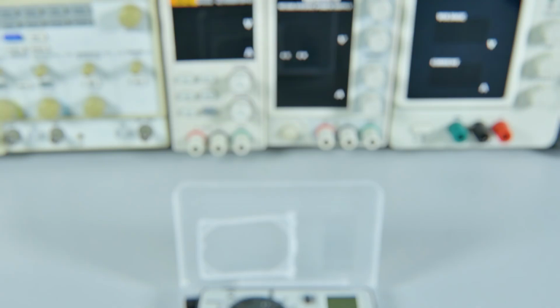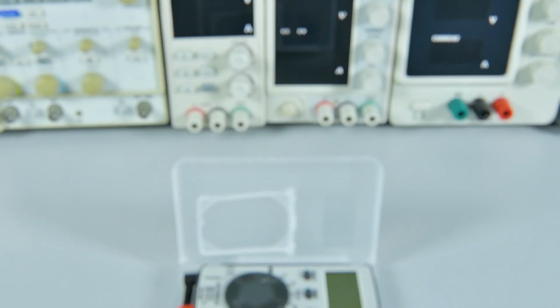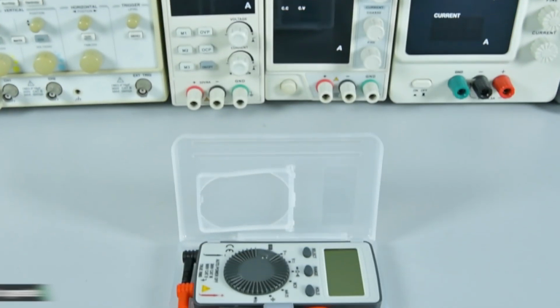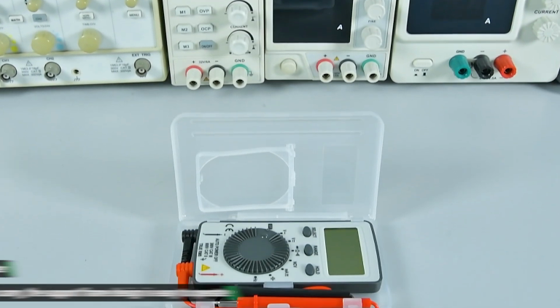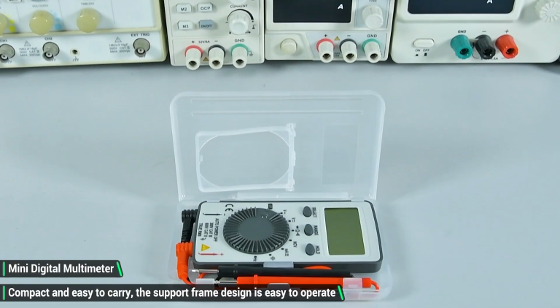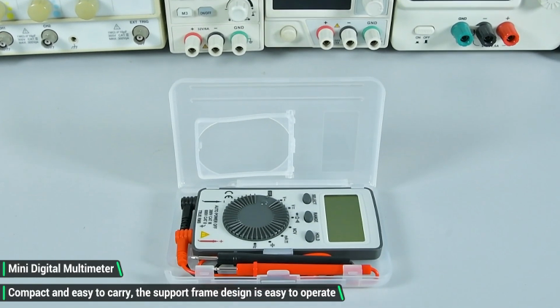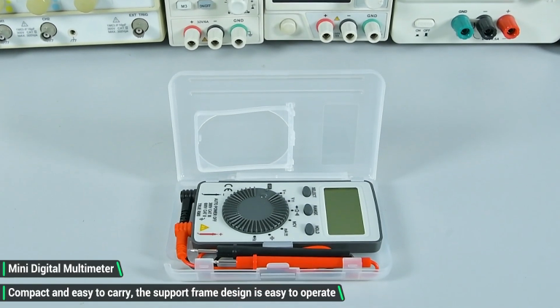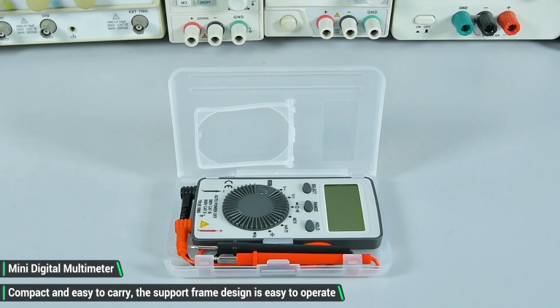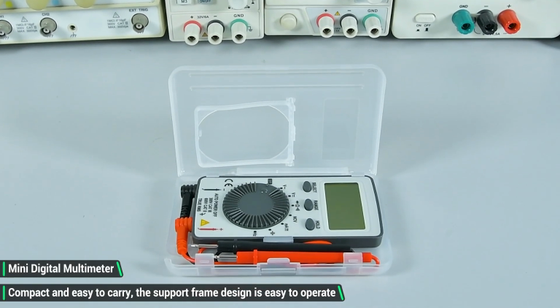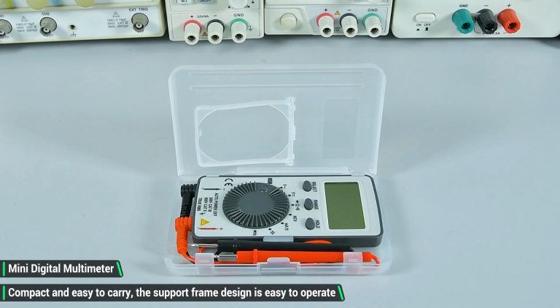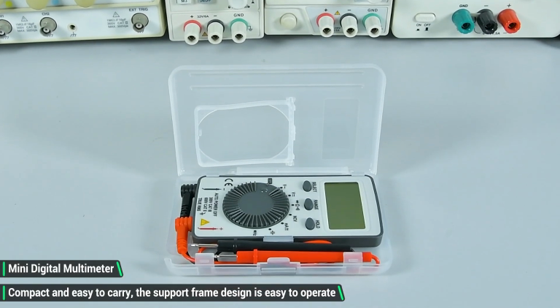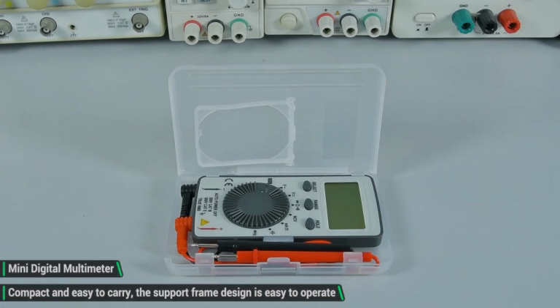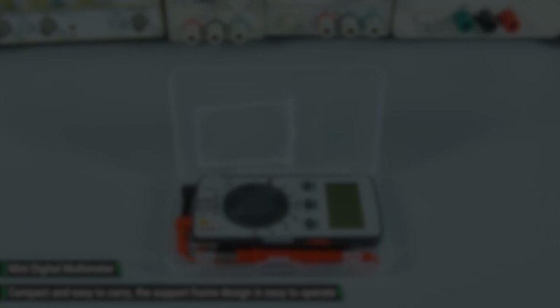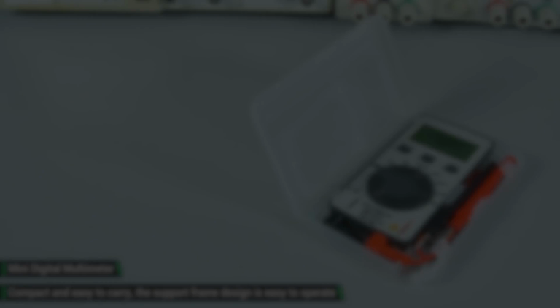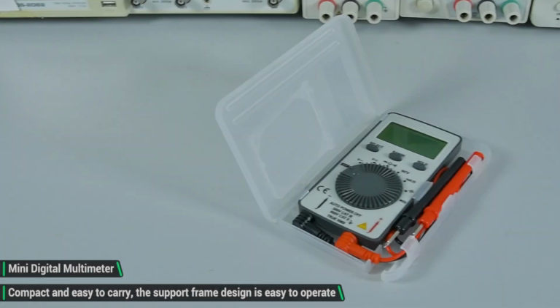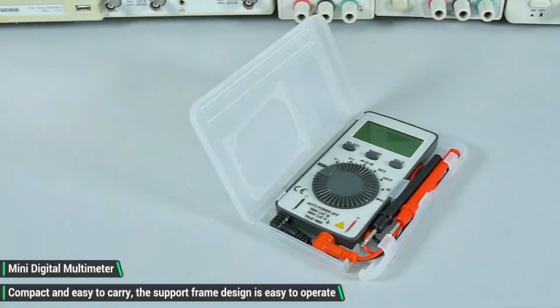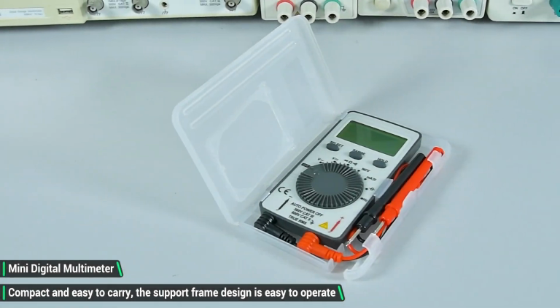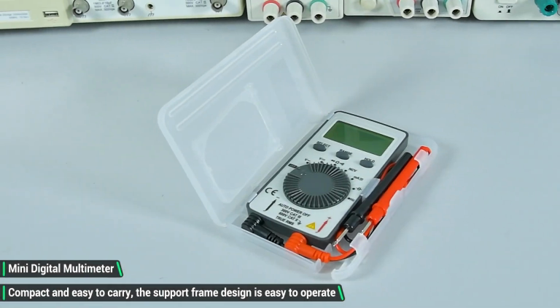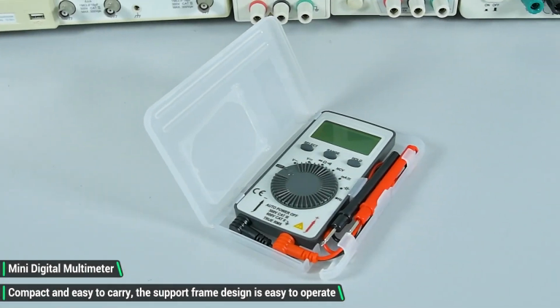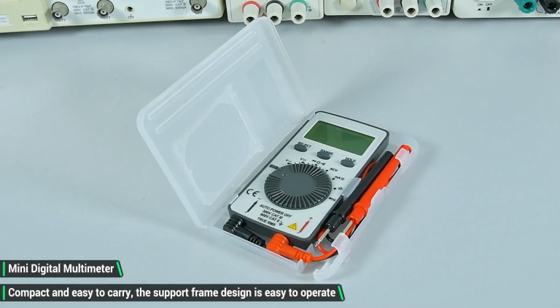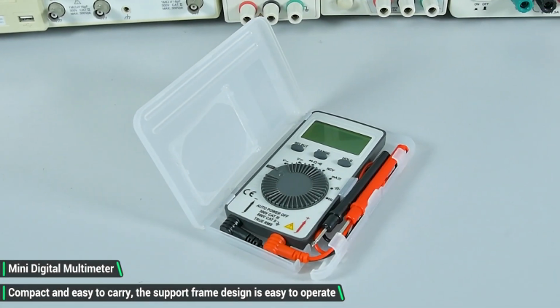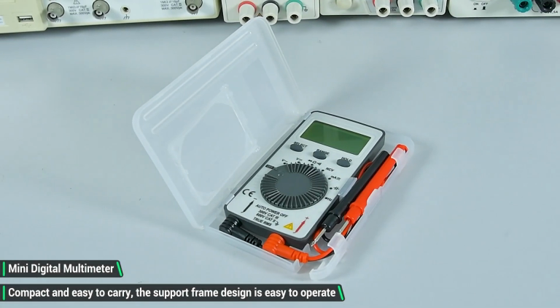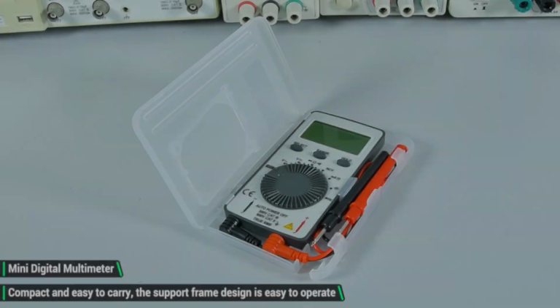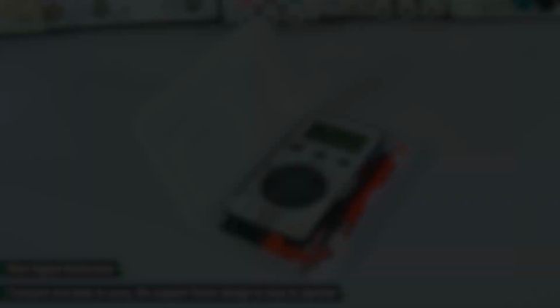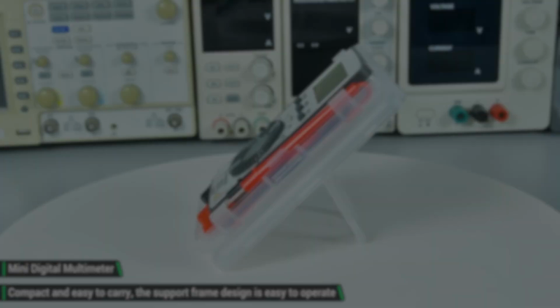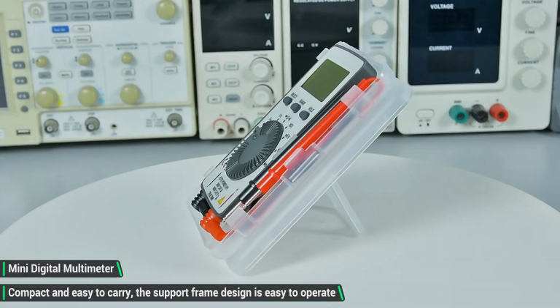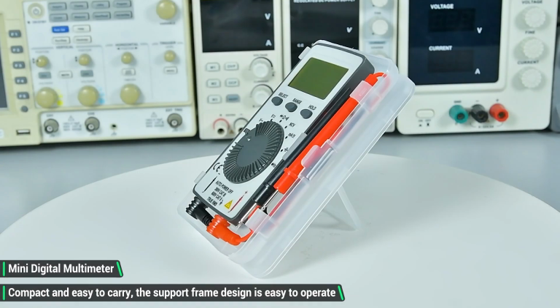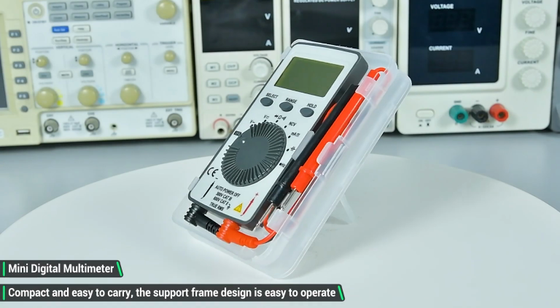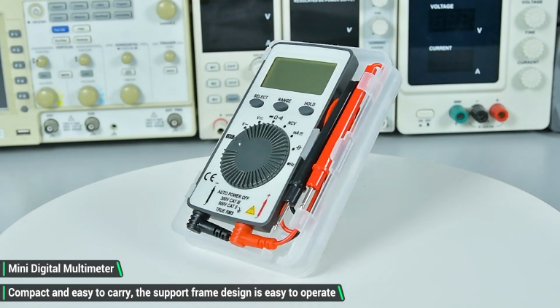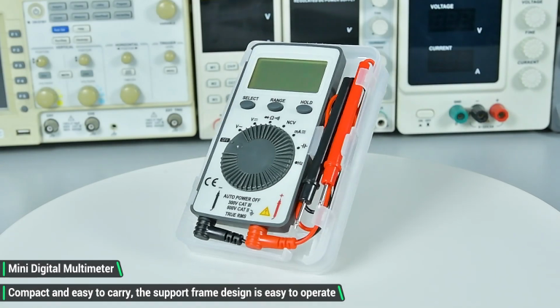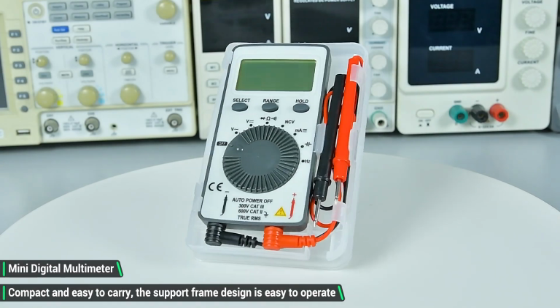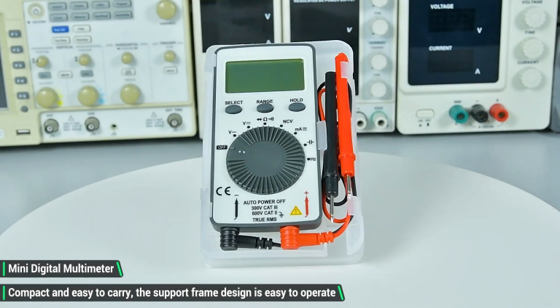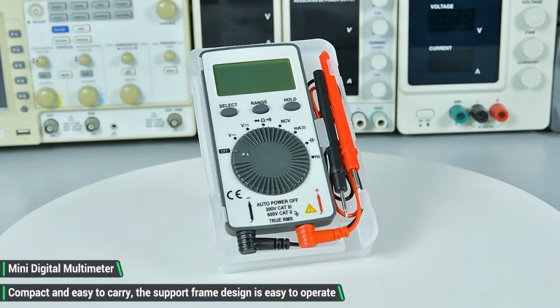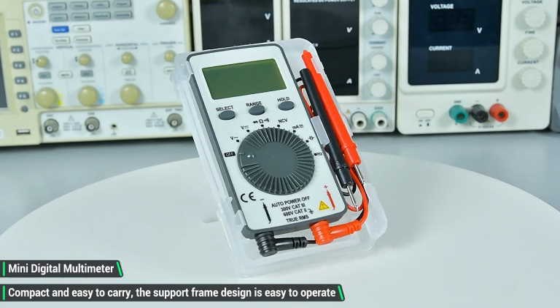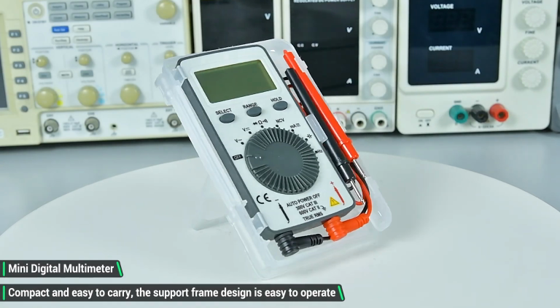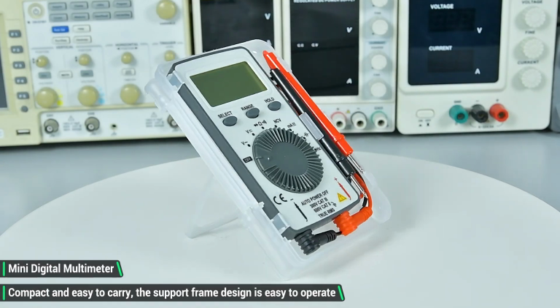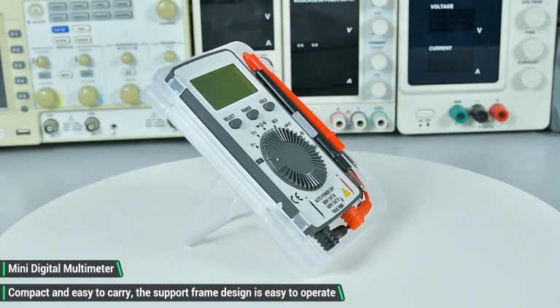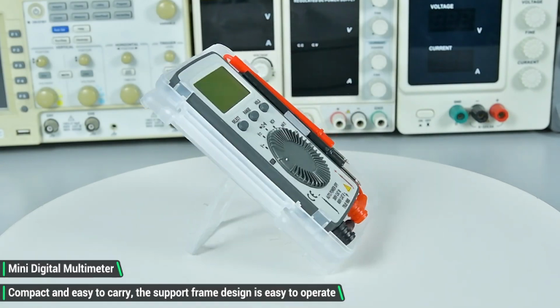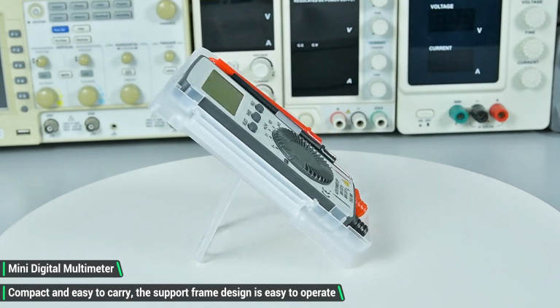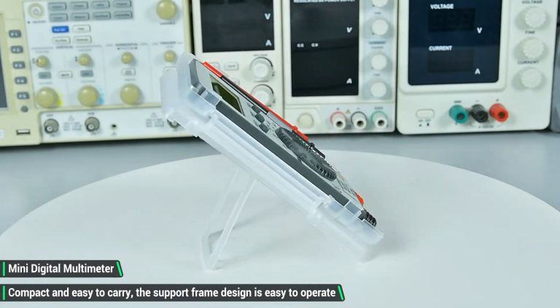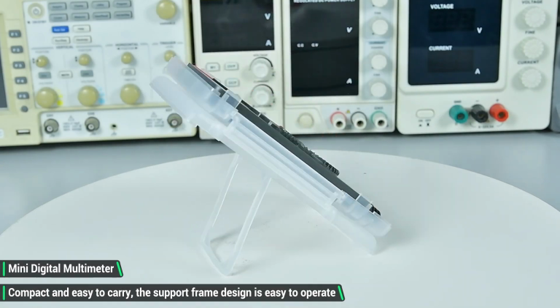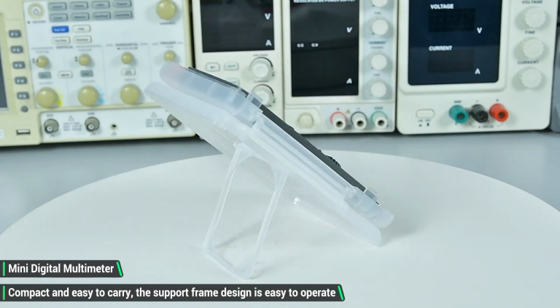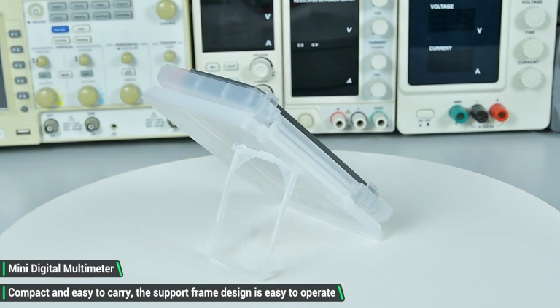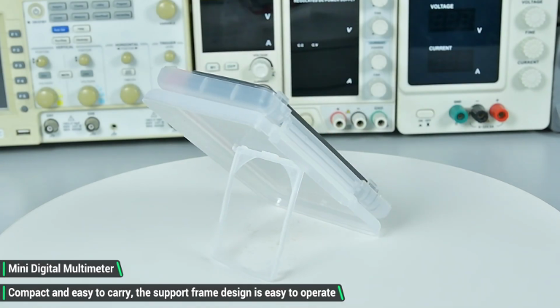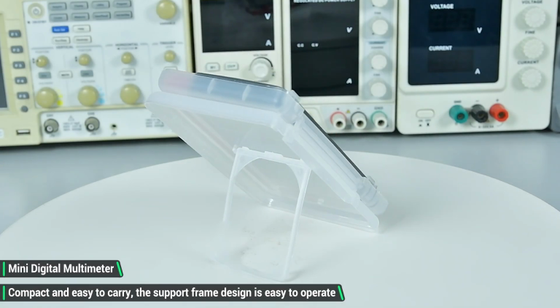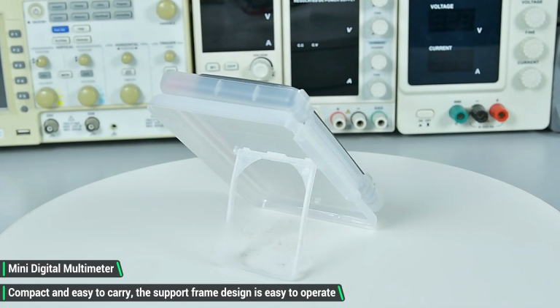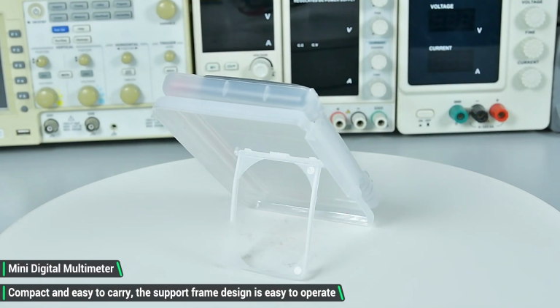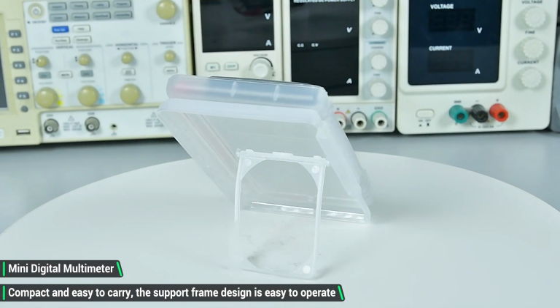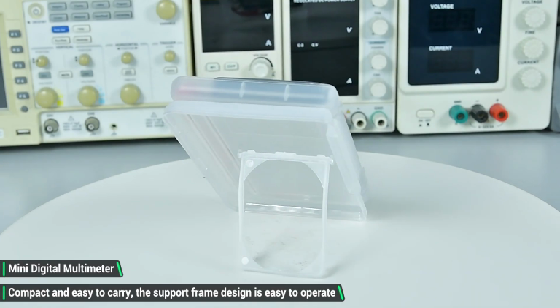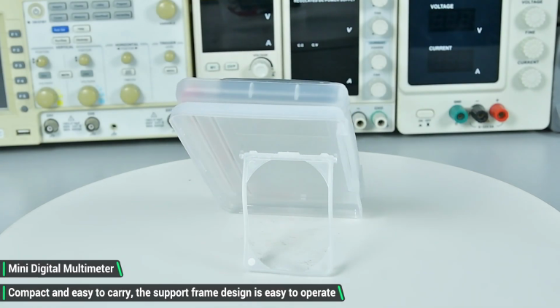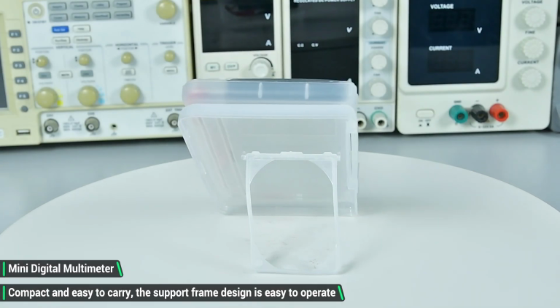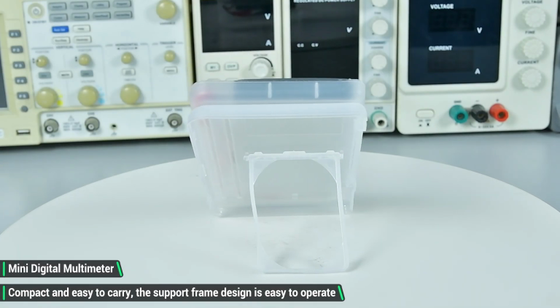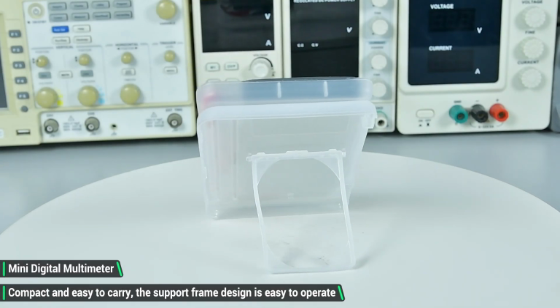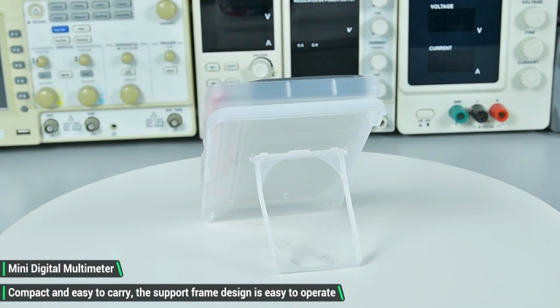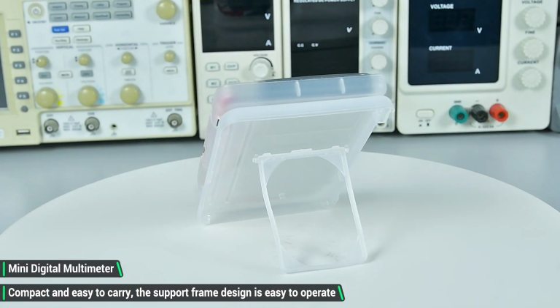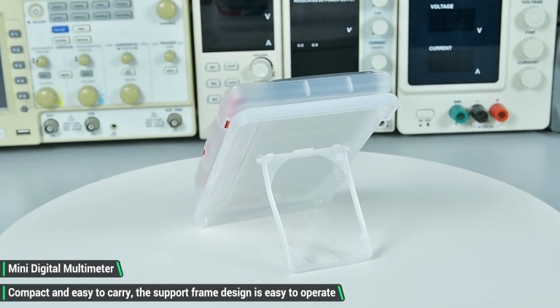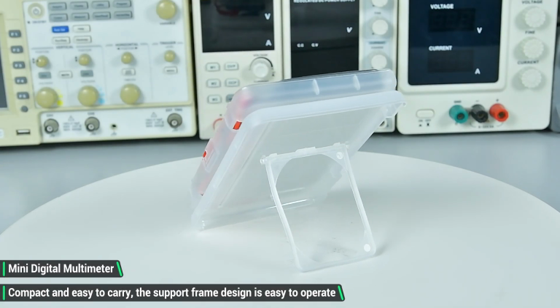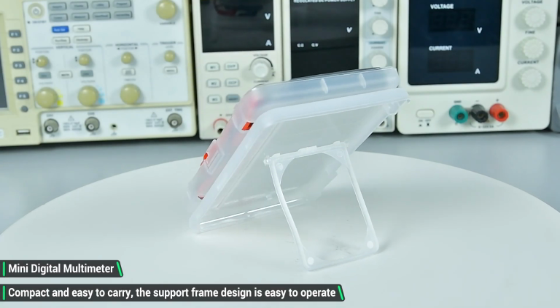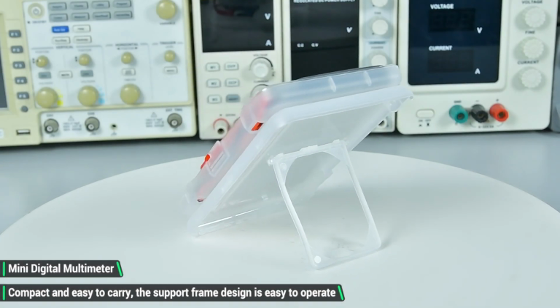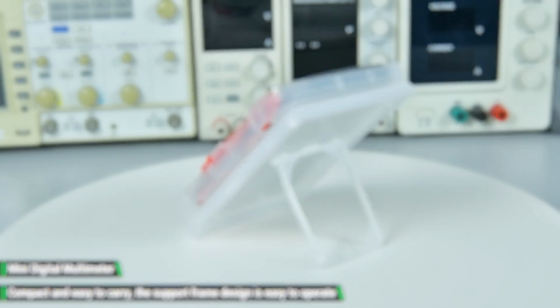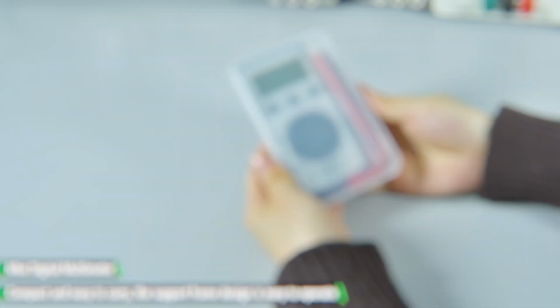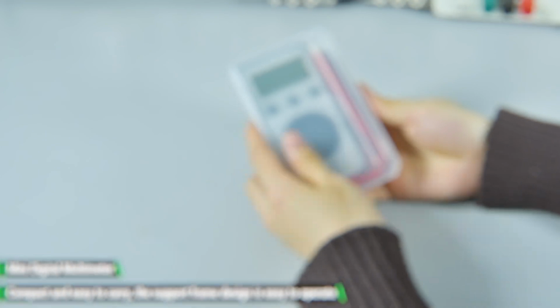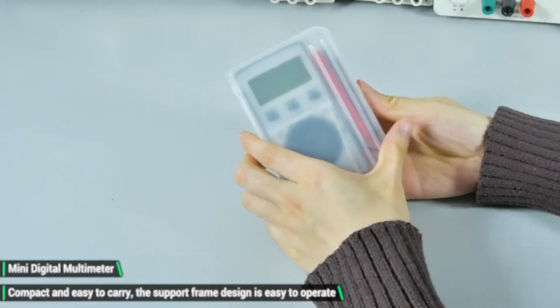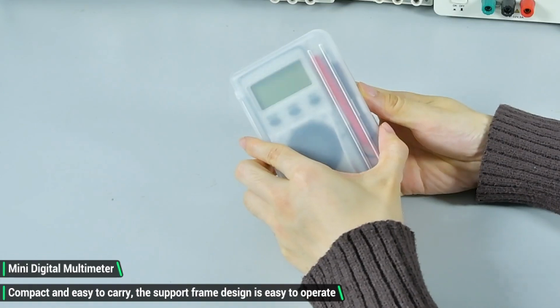Mini digital multimeter. Compact and easy to carry. The support frame design is easy to operate.